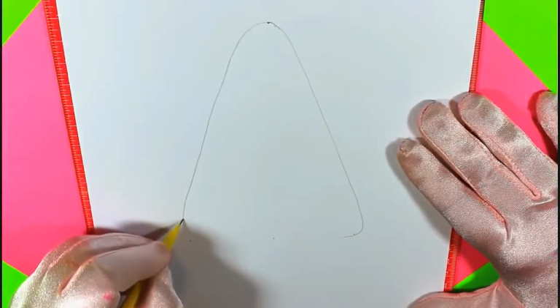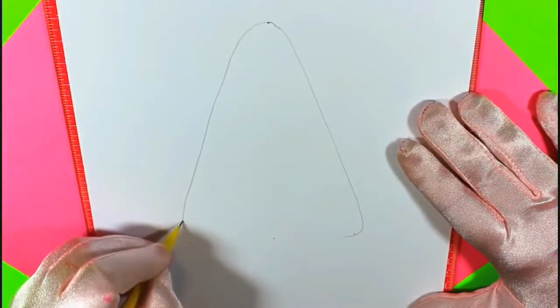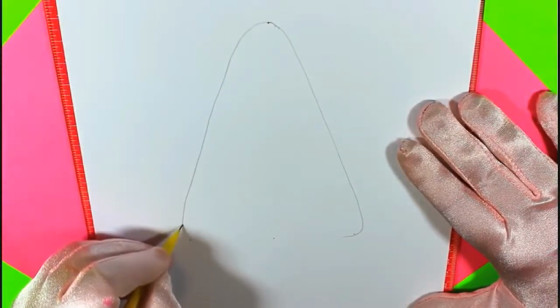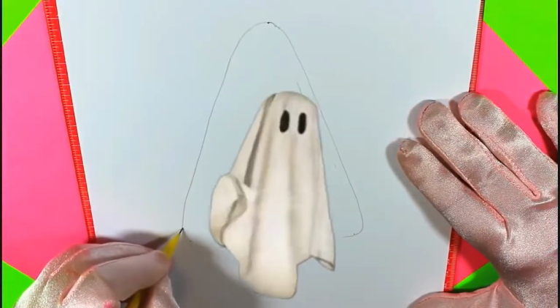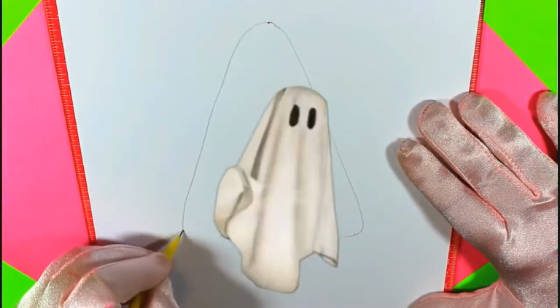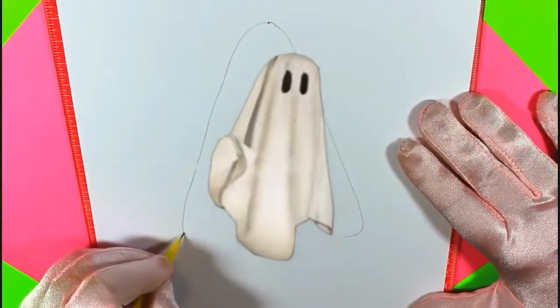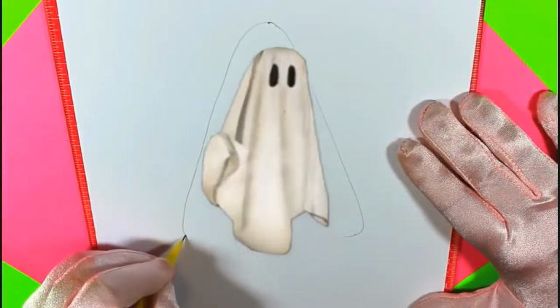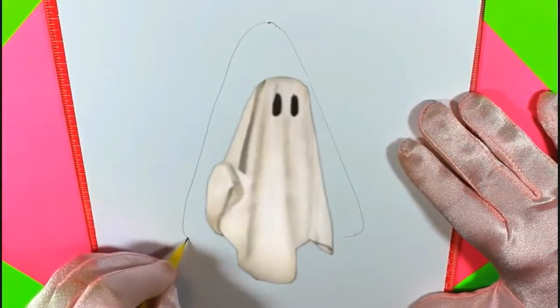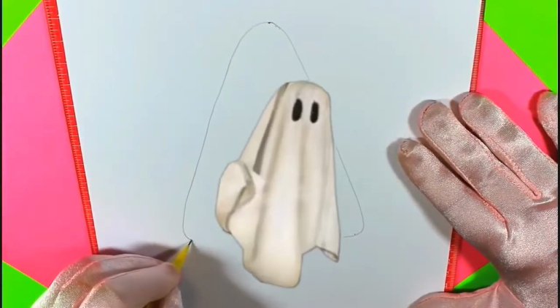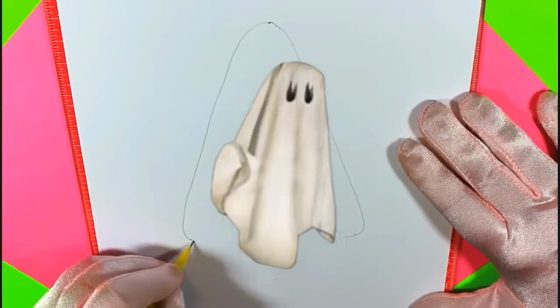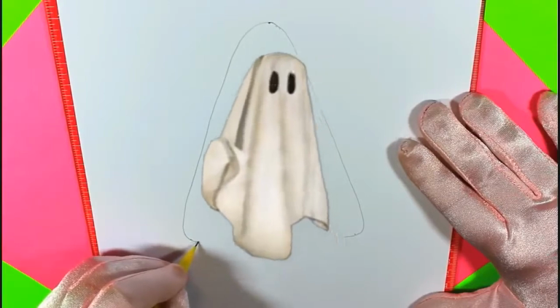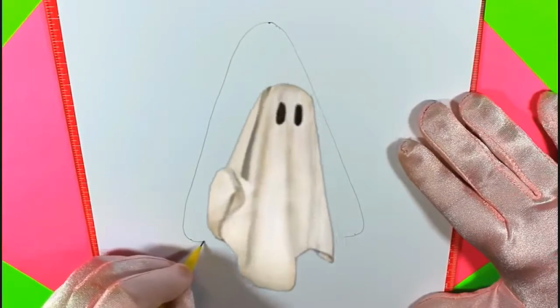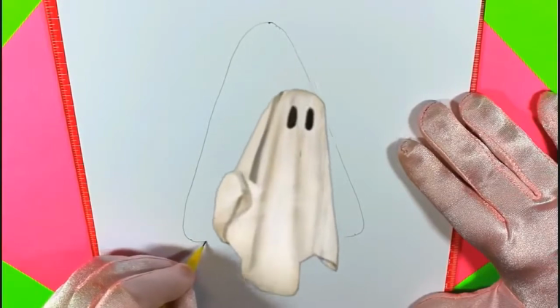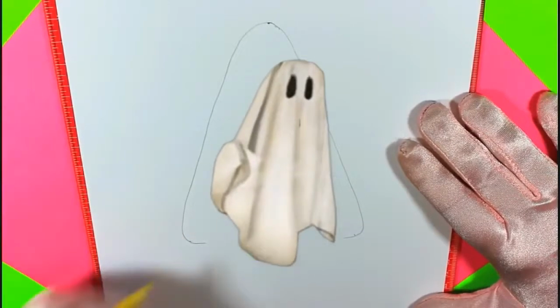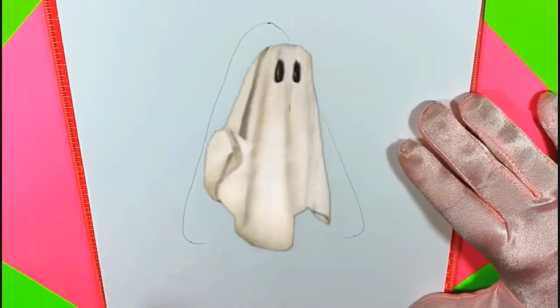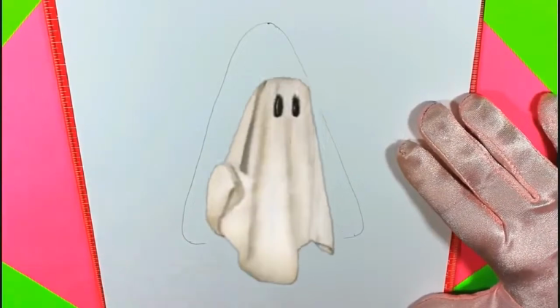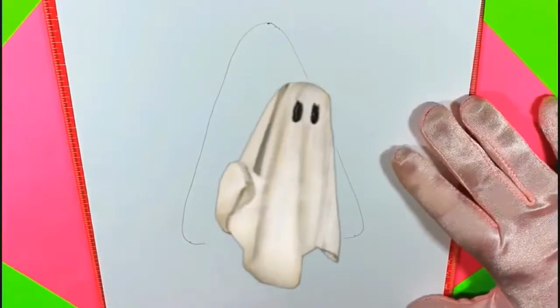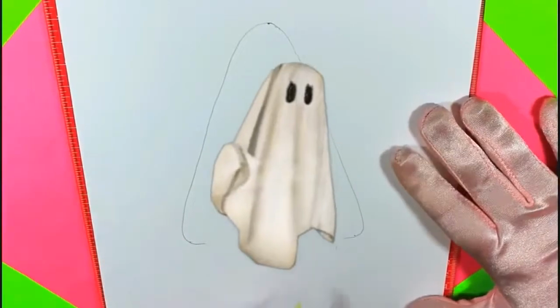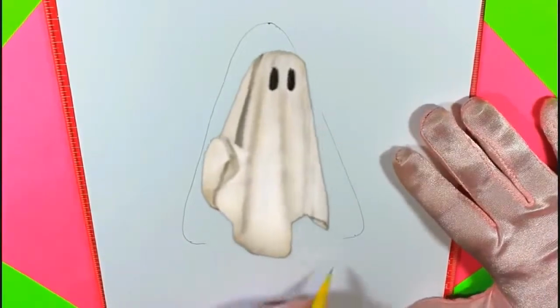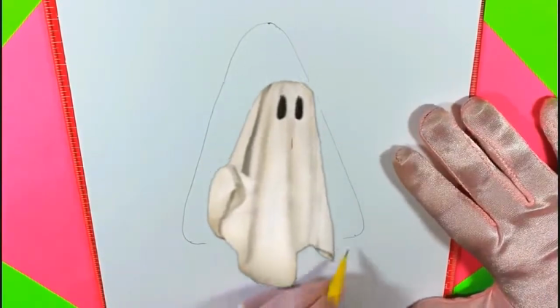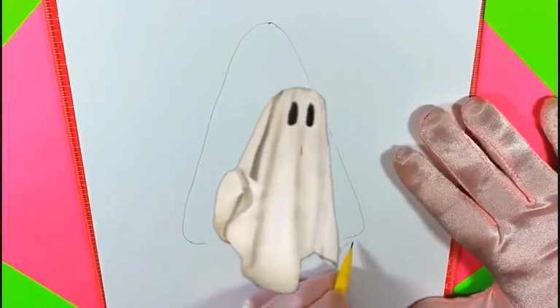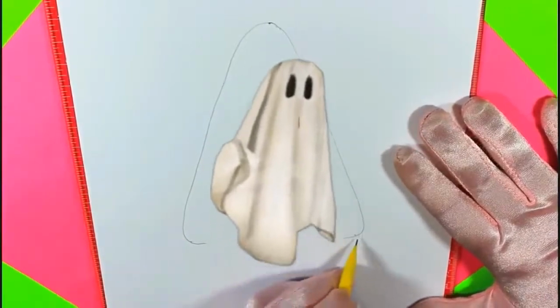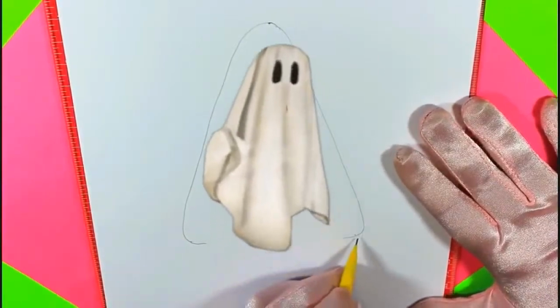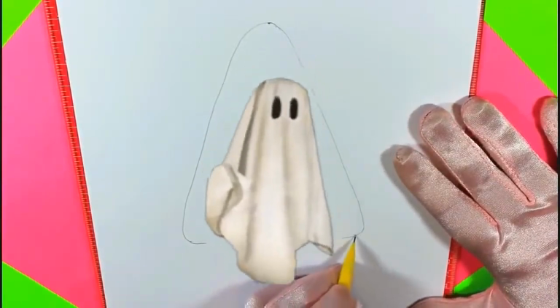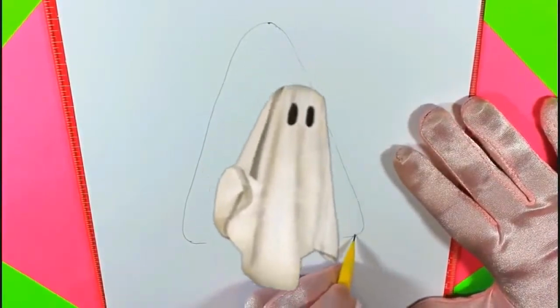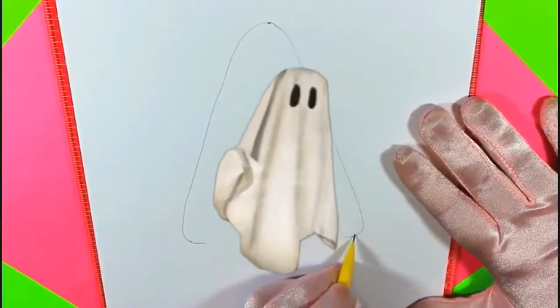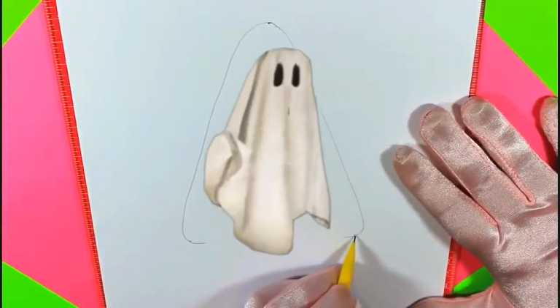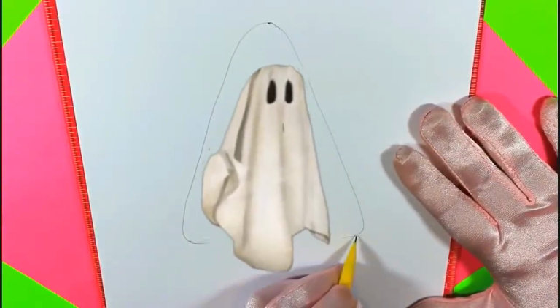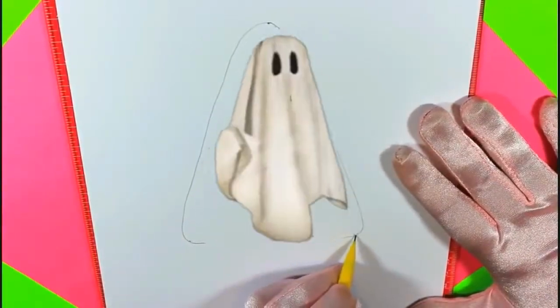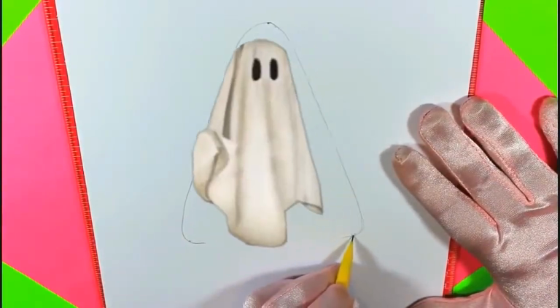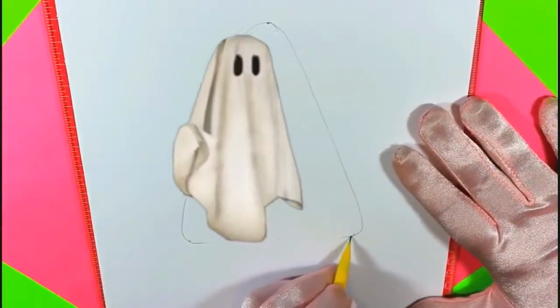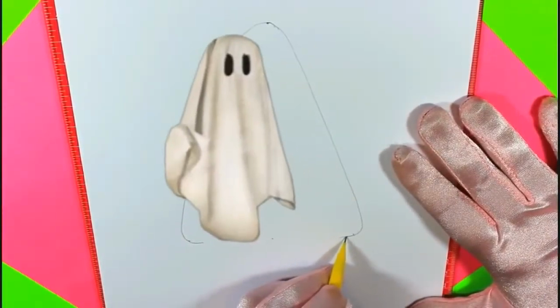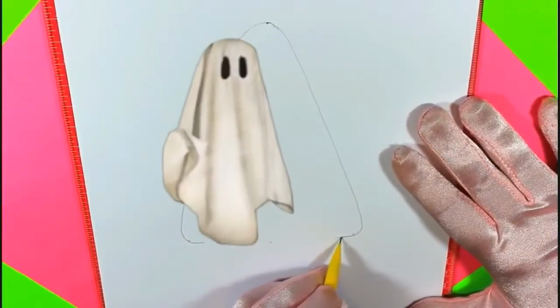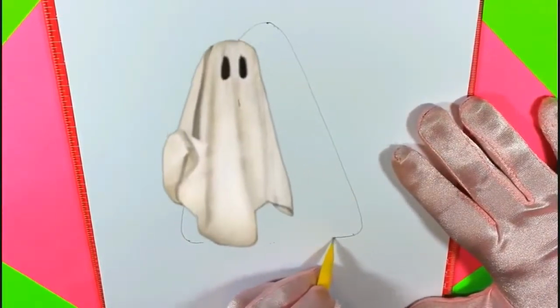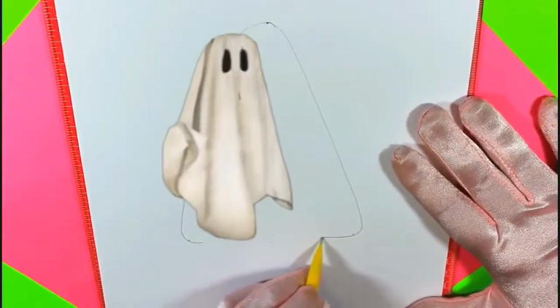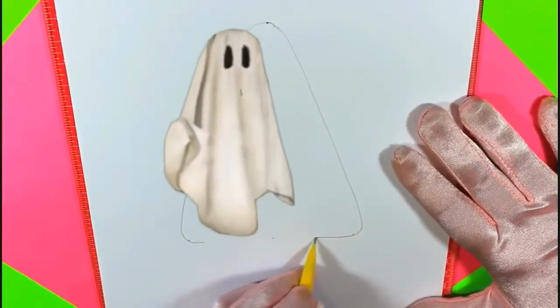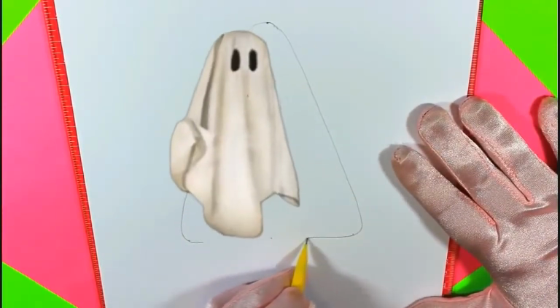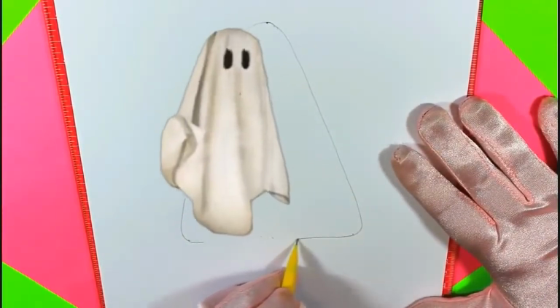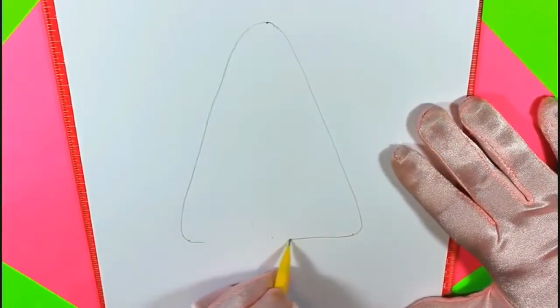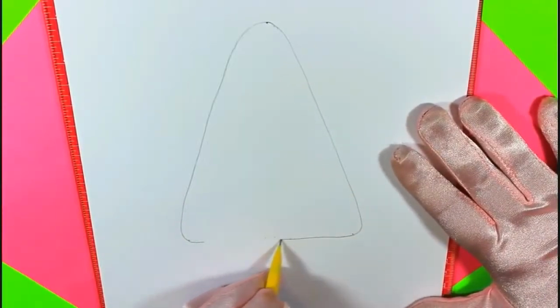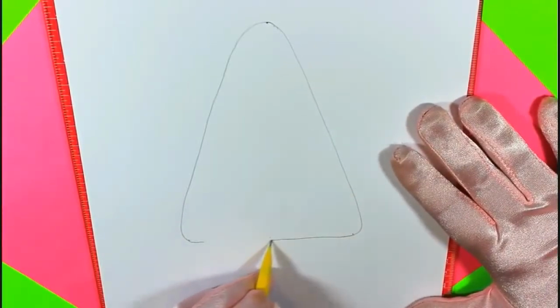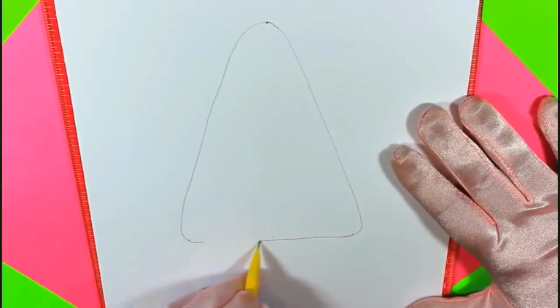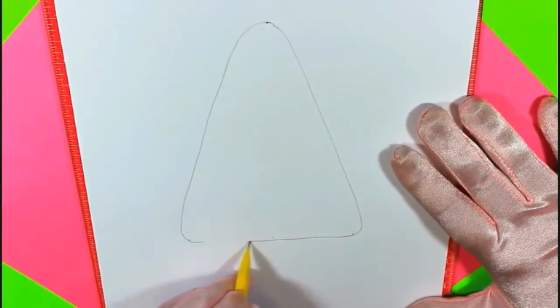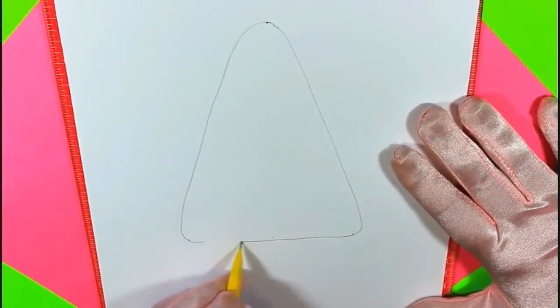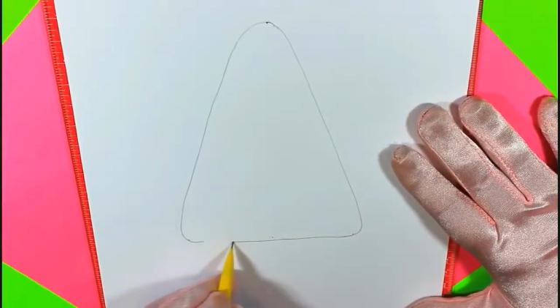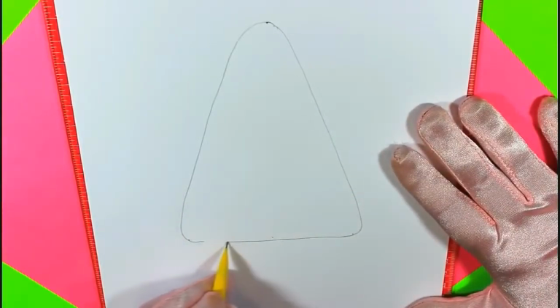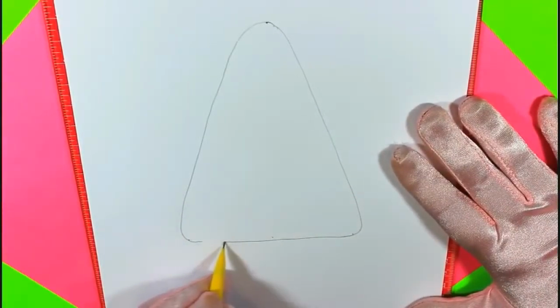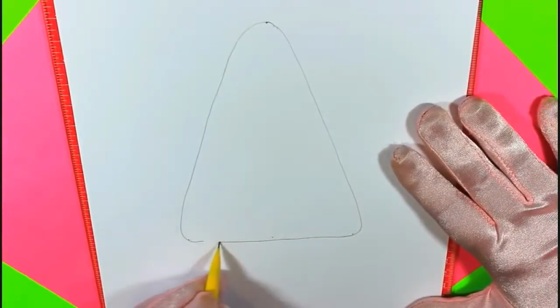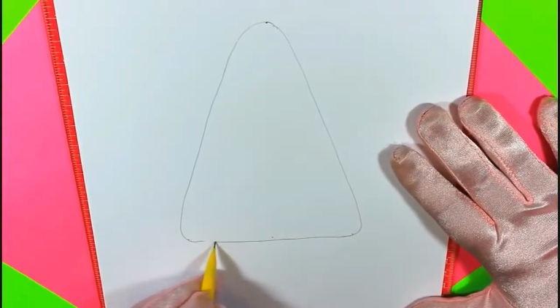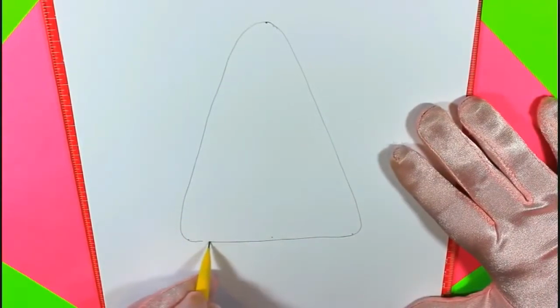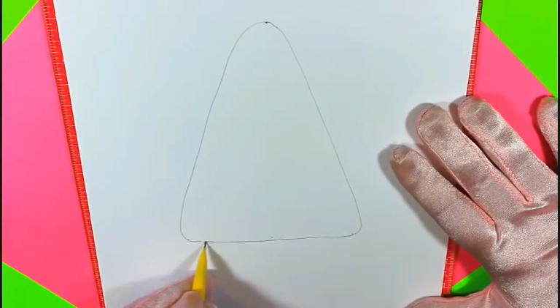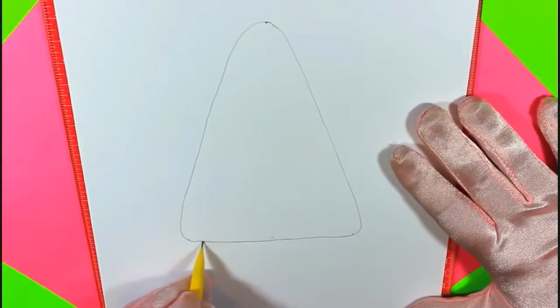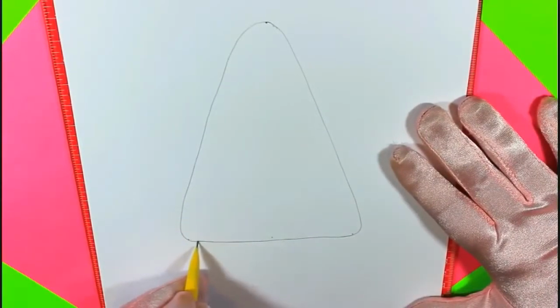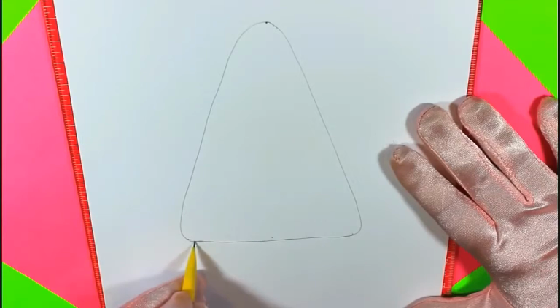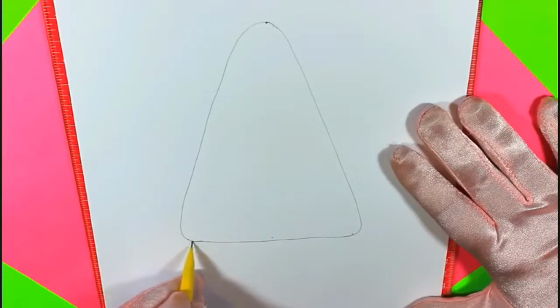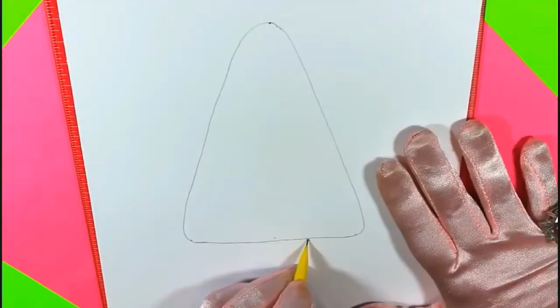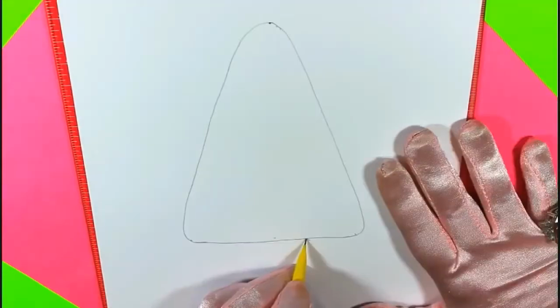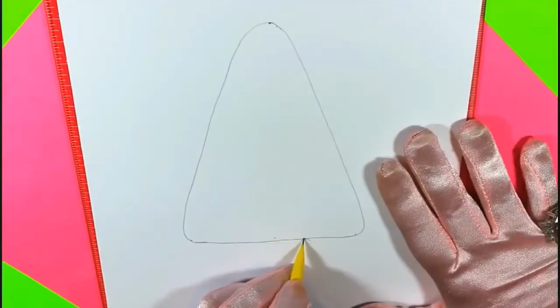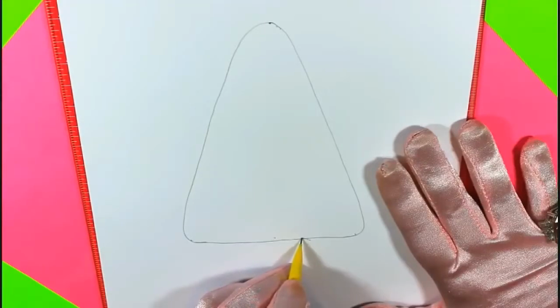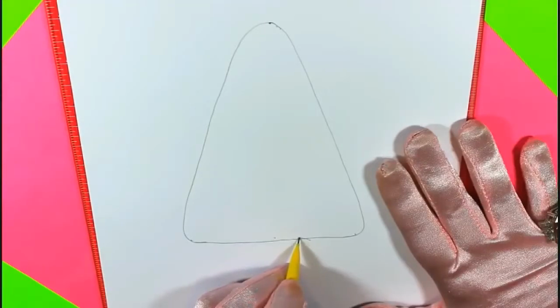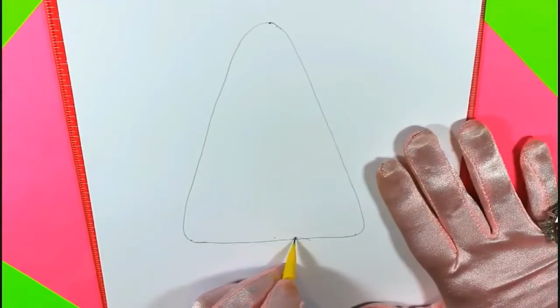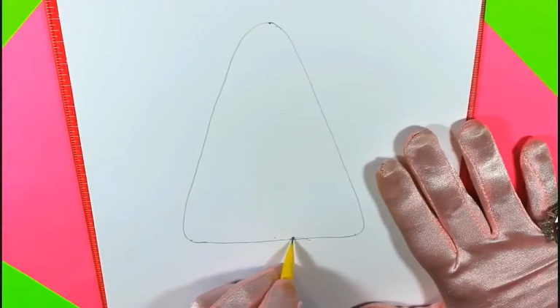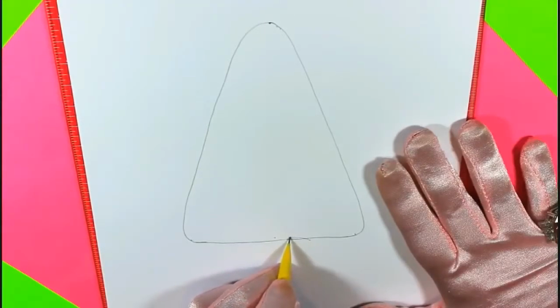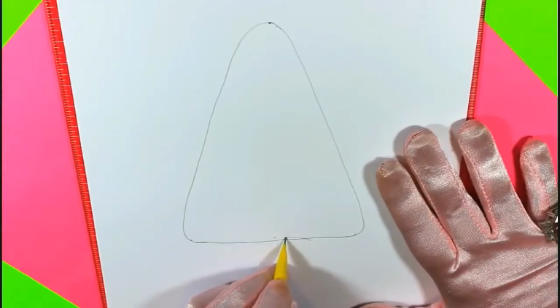Or is it a ghost? It looks like a spooky ghost. Nah, not a ghost. It's a candy corn. Mandy Candy Corn.